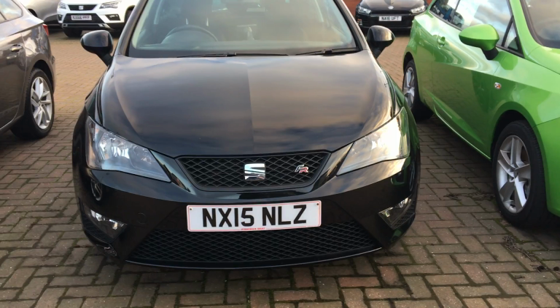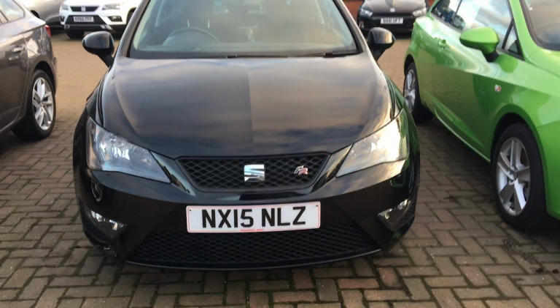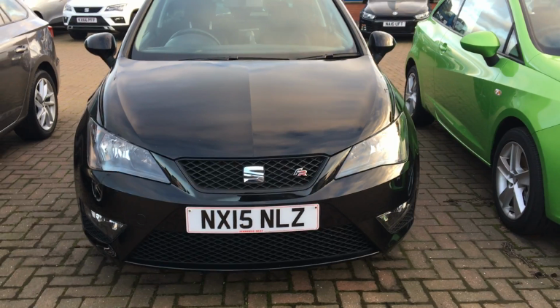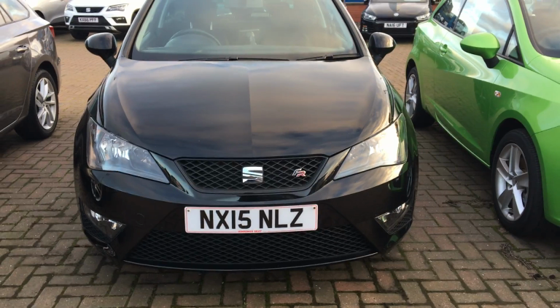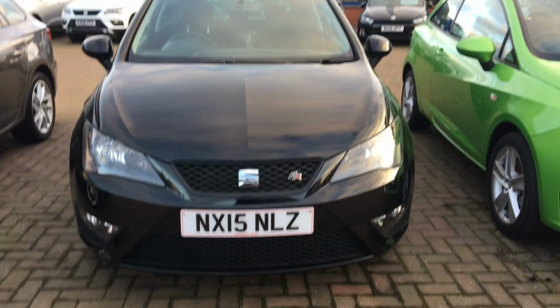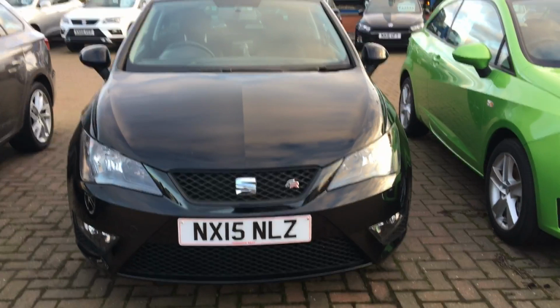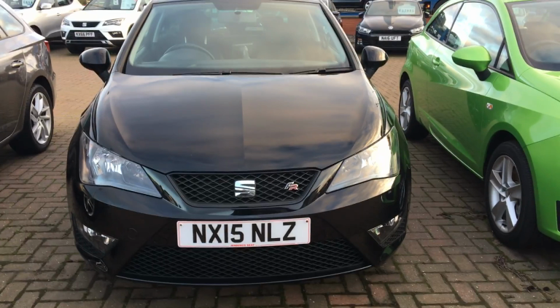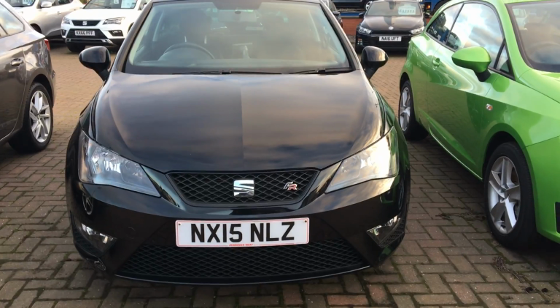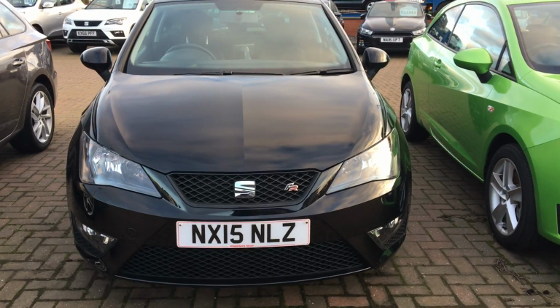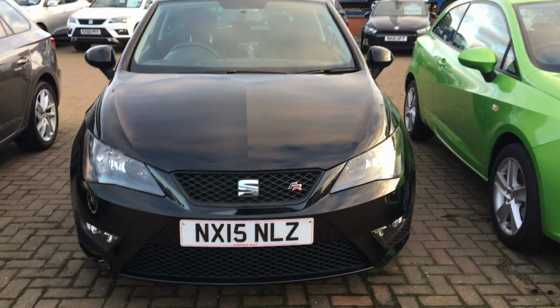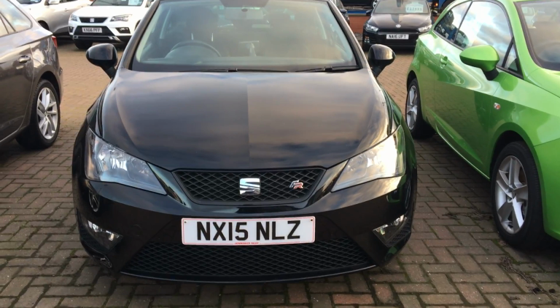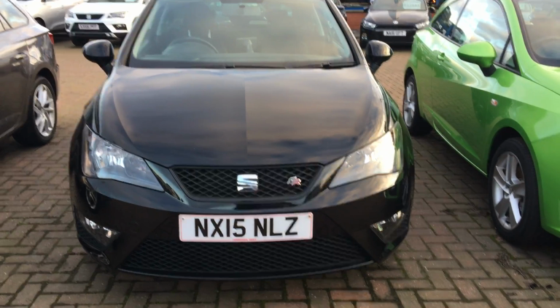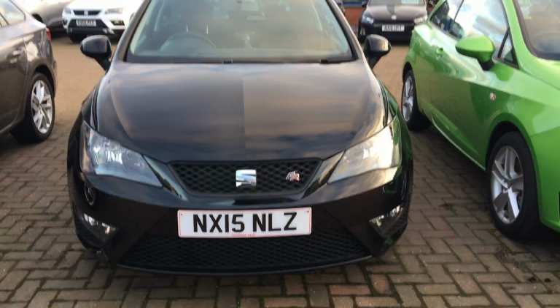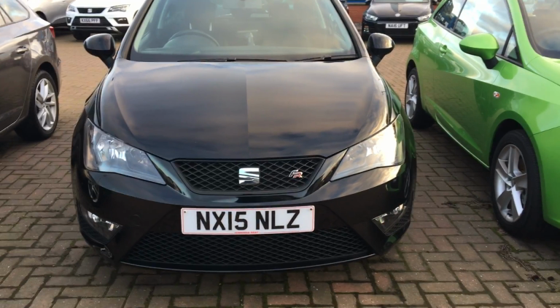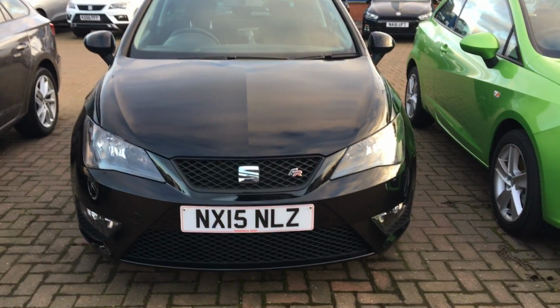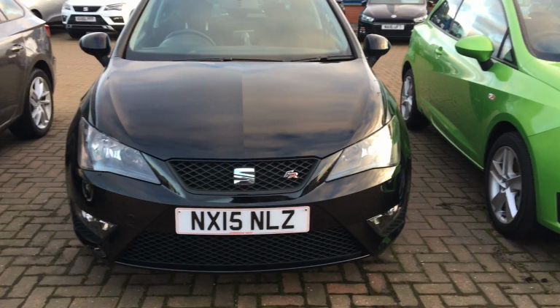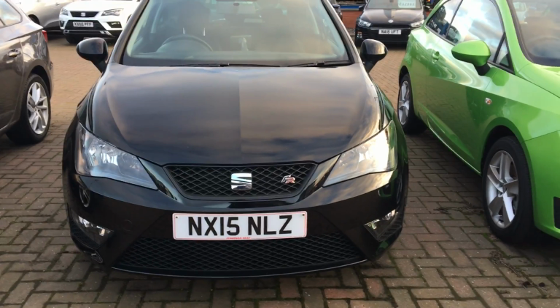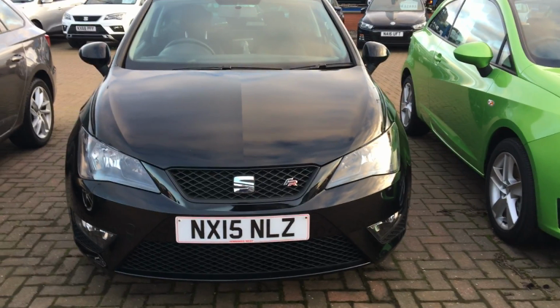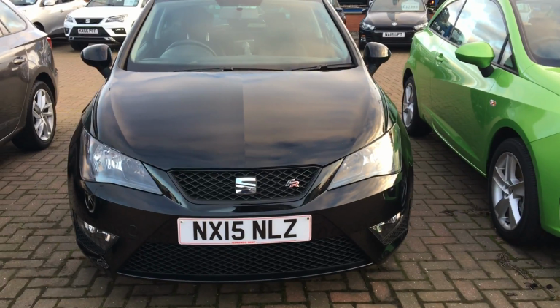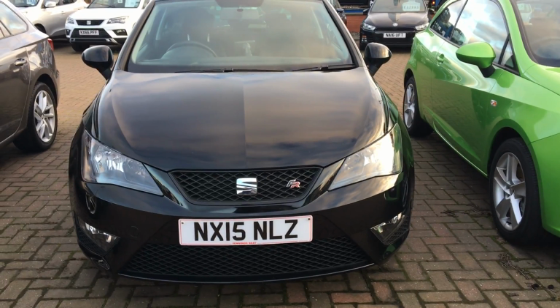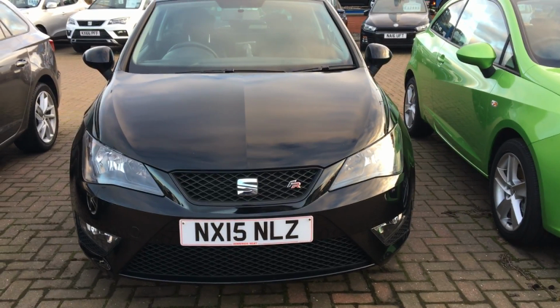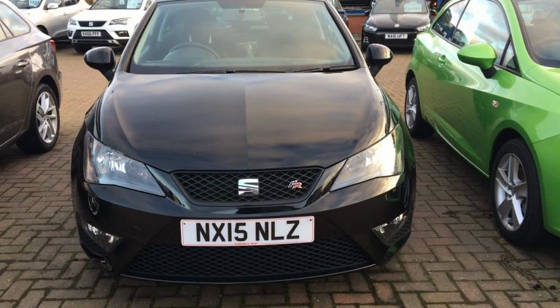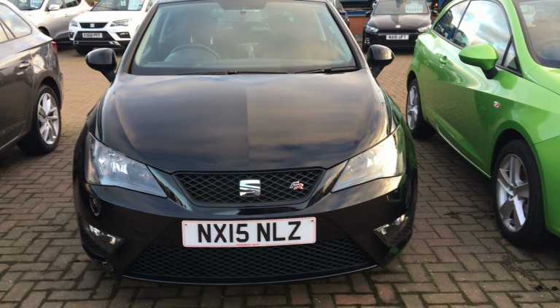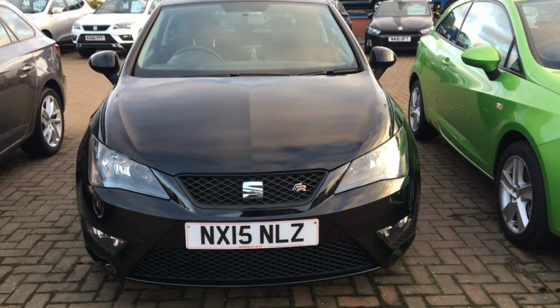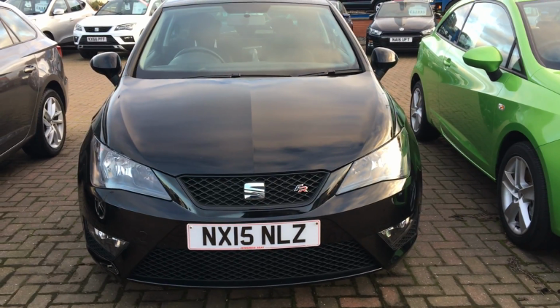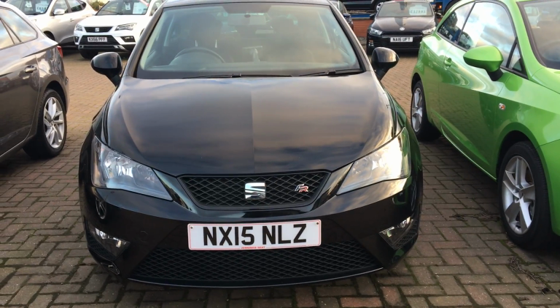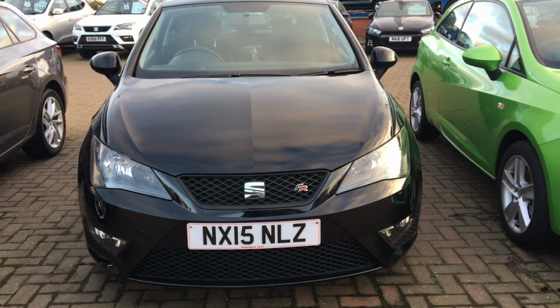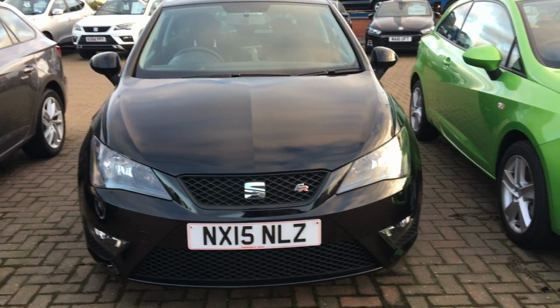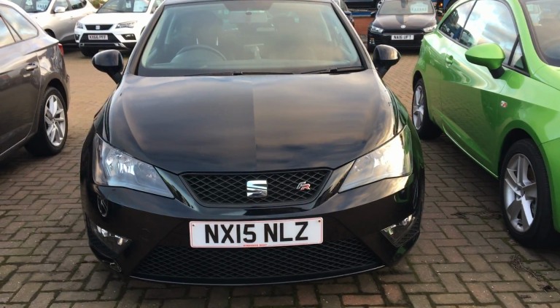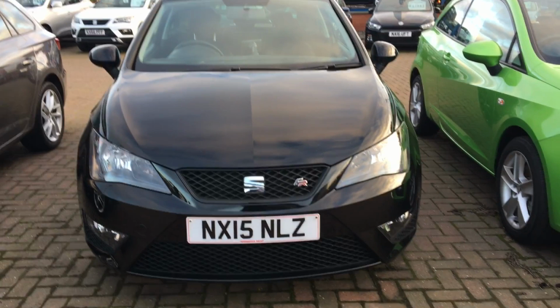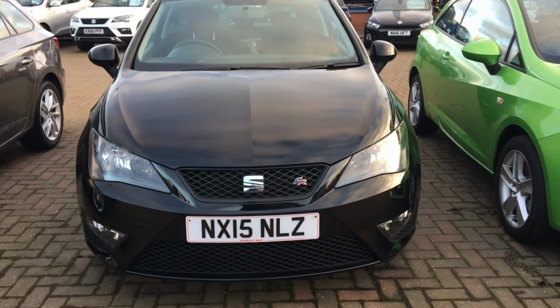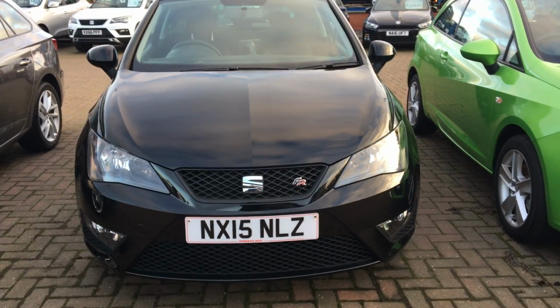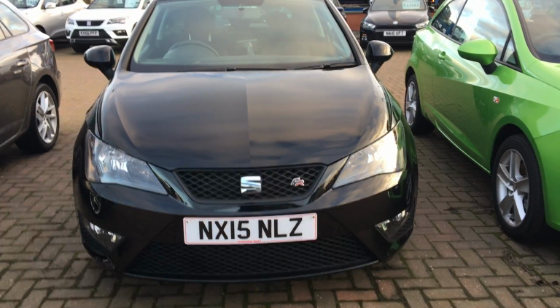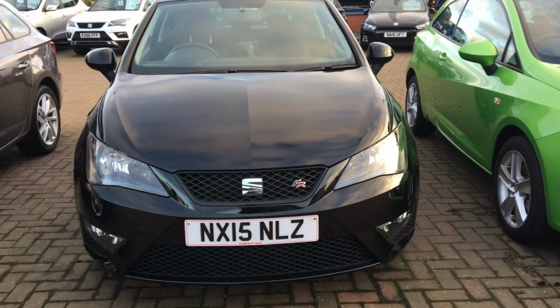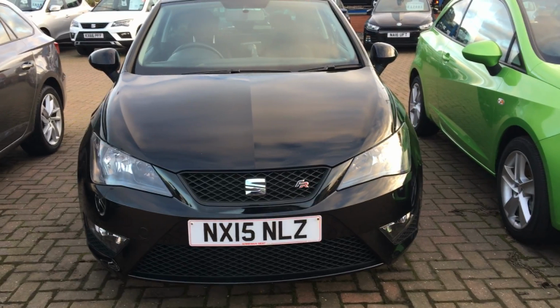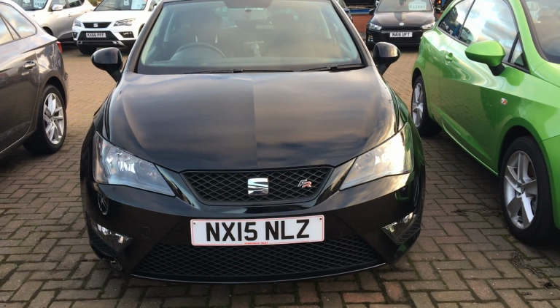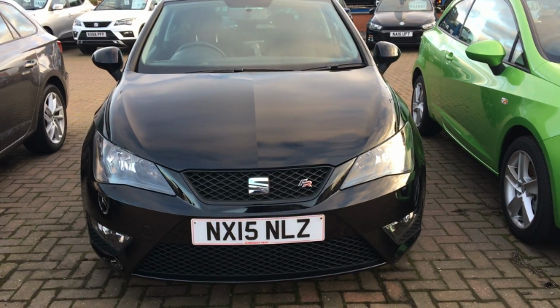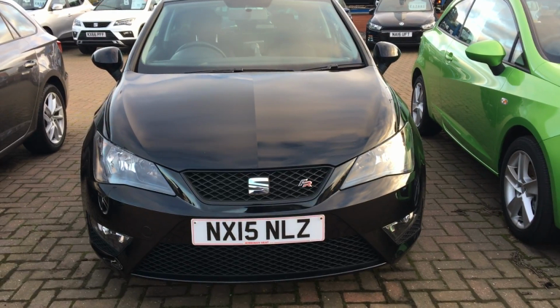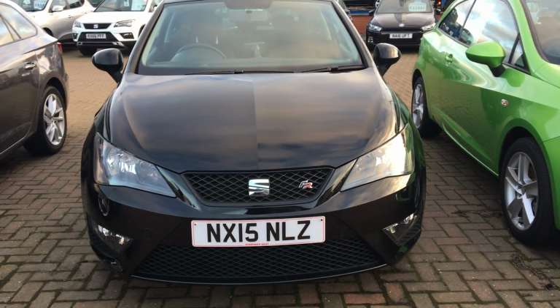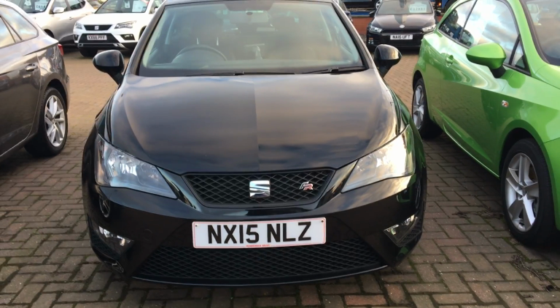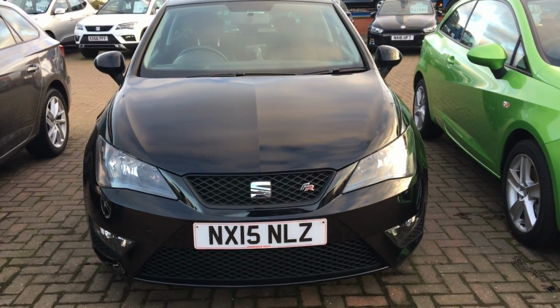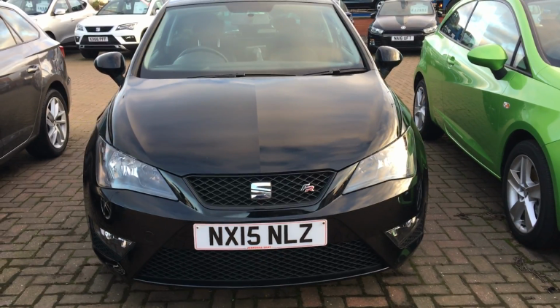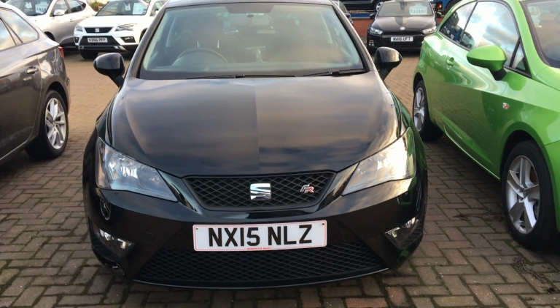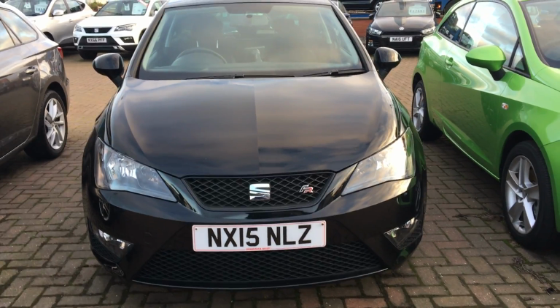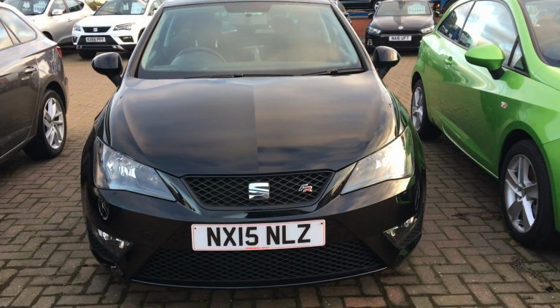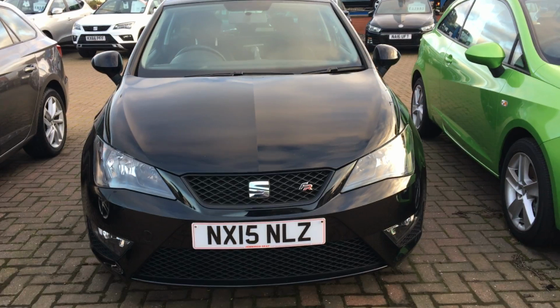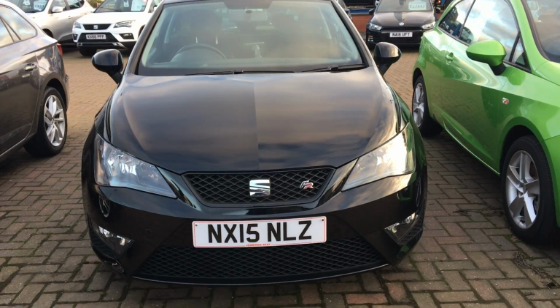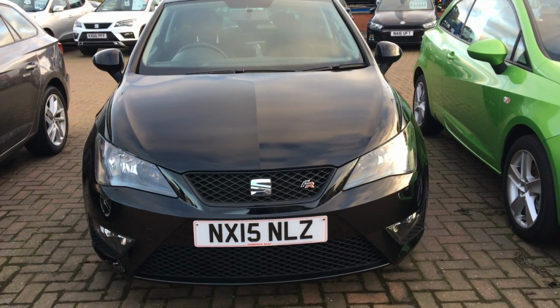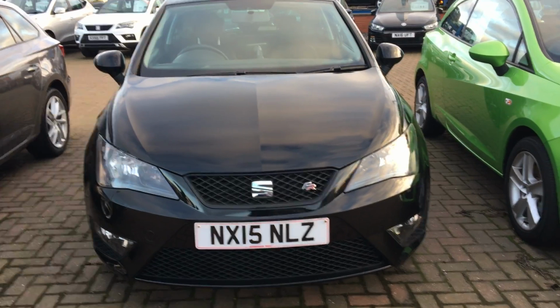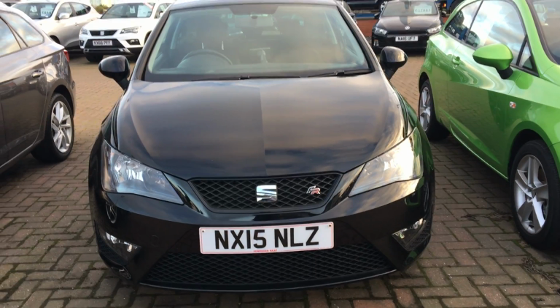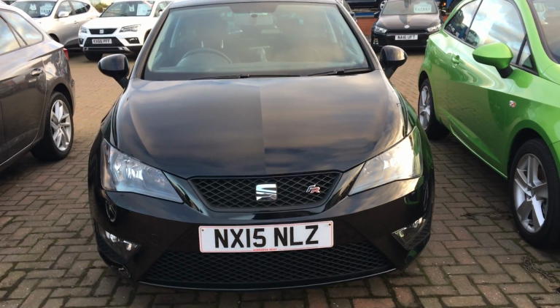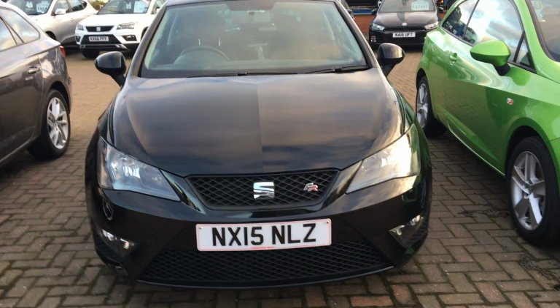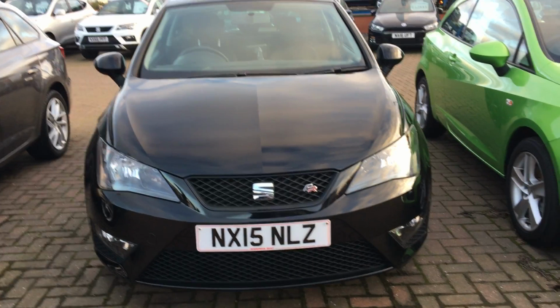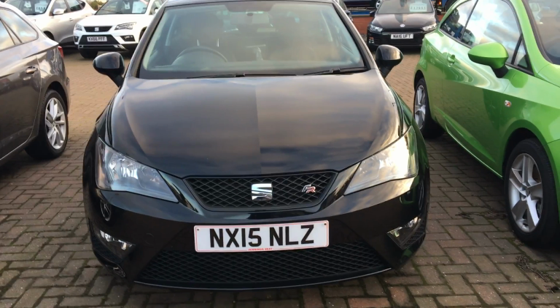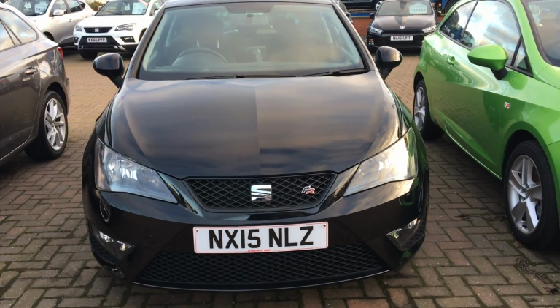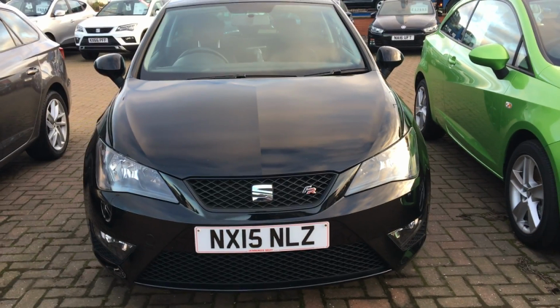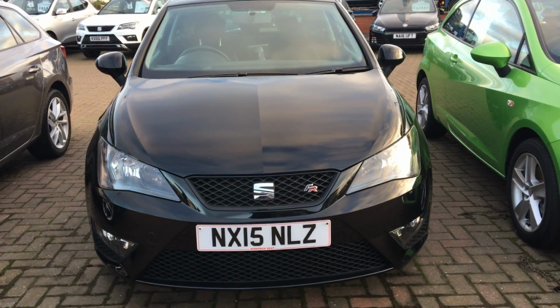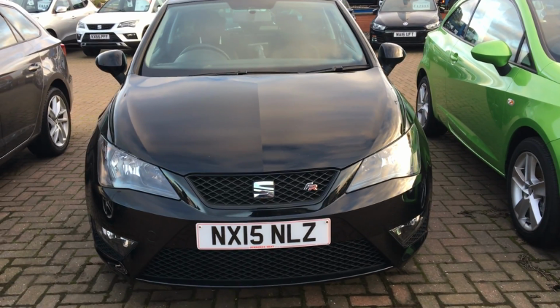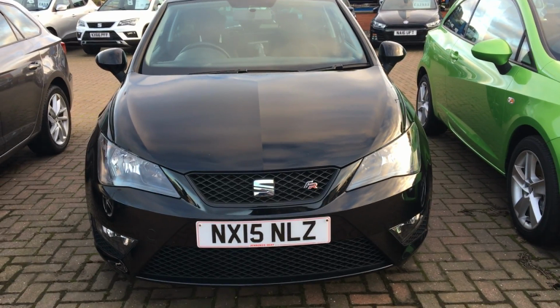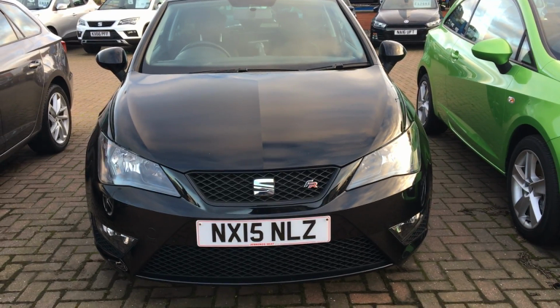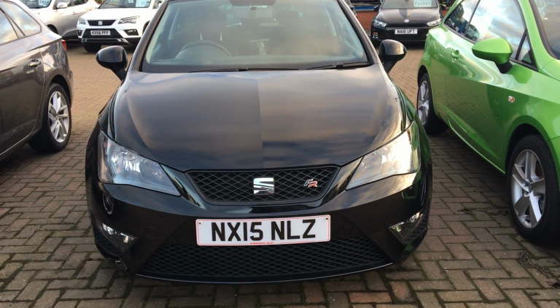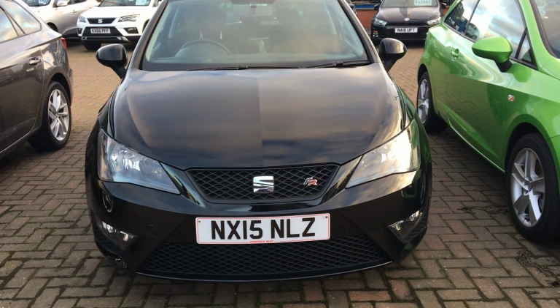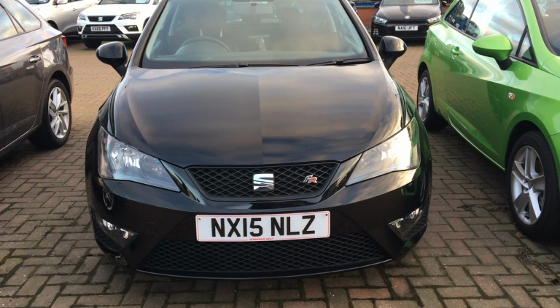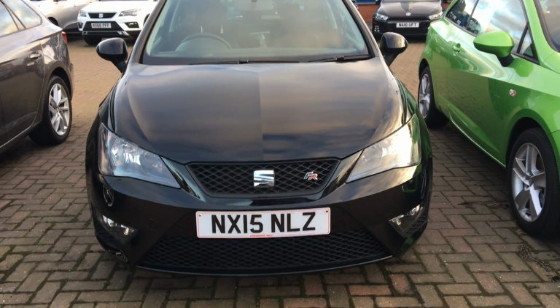Hello and welcome to Jennings. Today we have for you a presentation on our CRI Beaver FR Black 1.2 TSI.